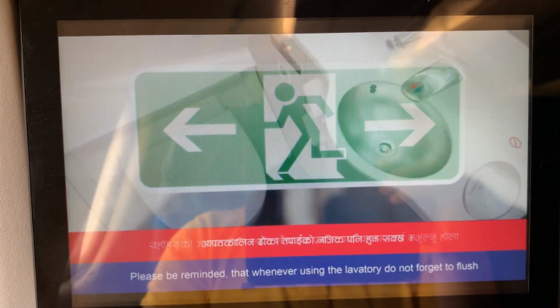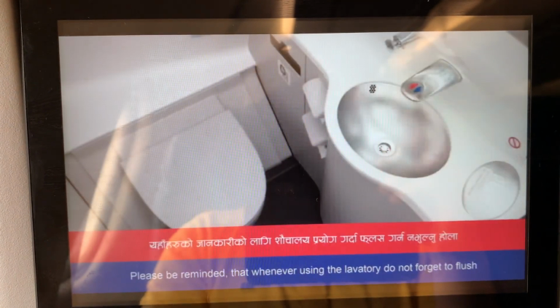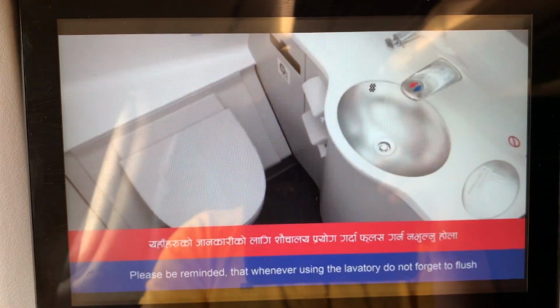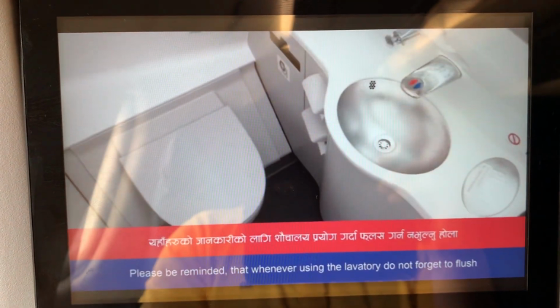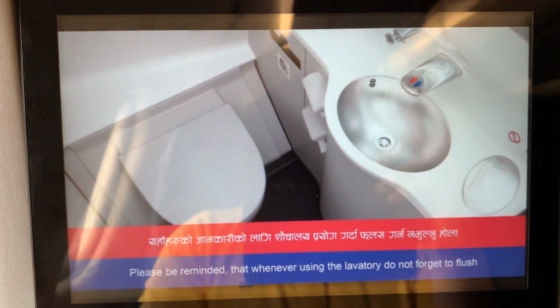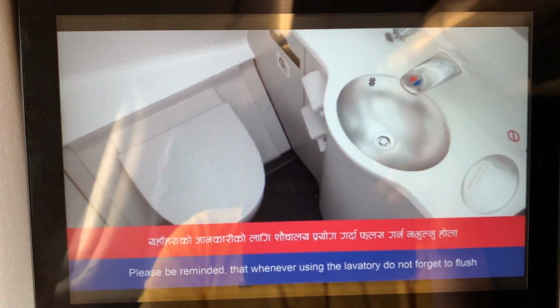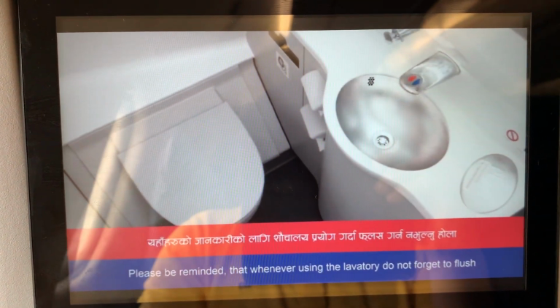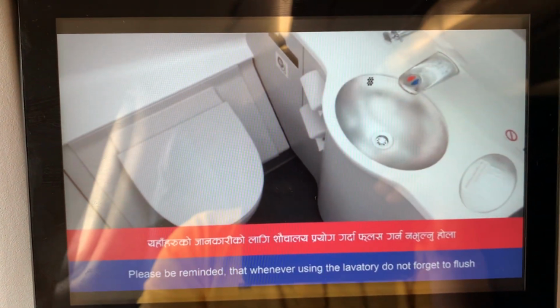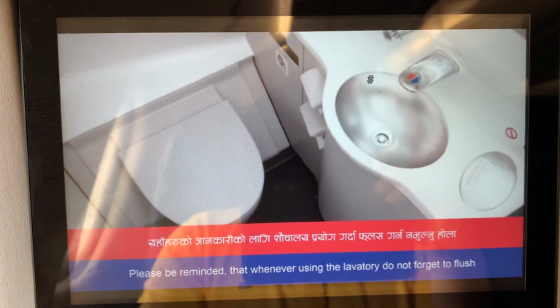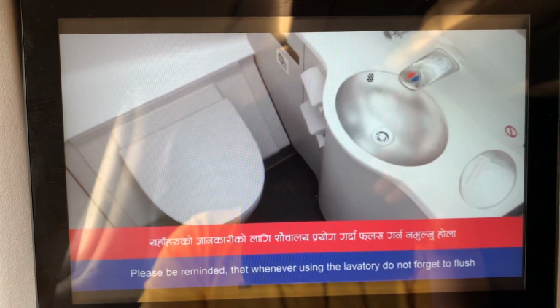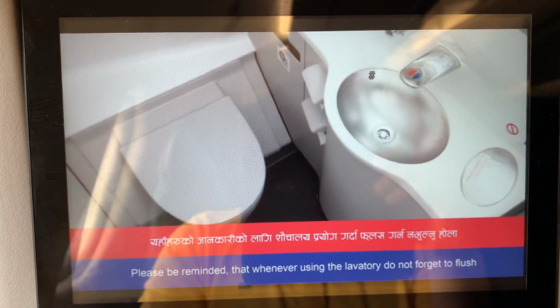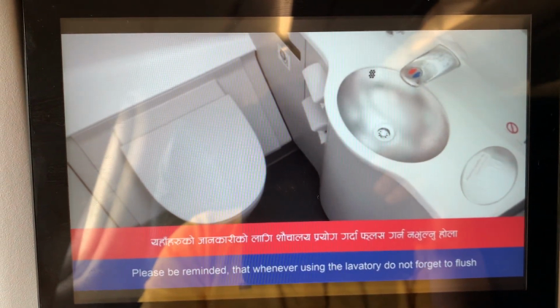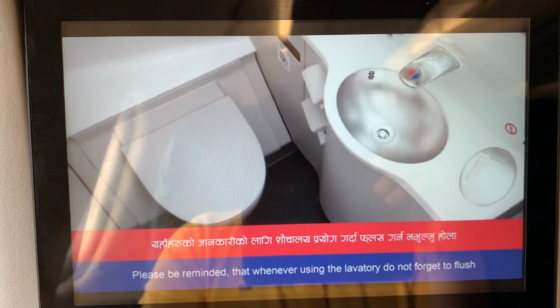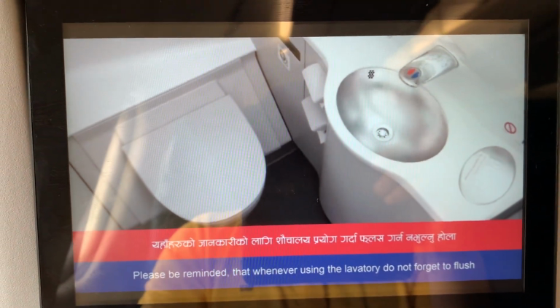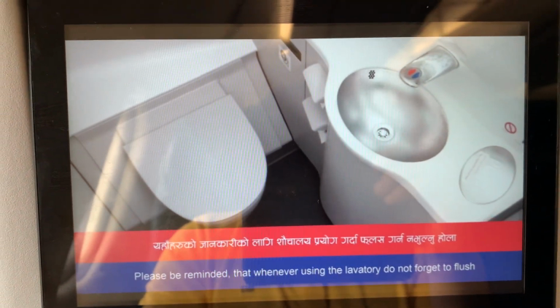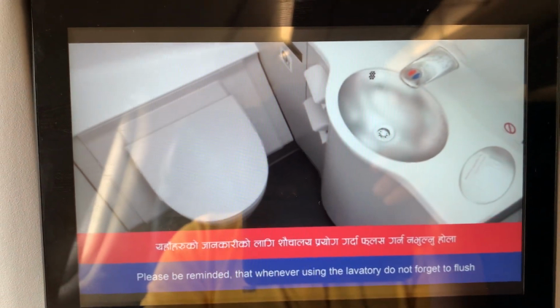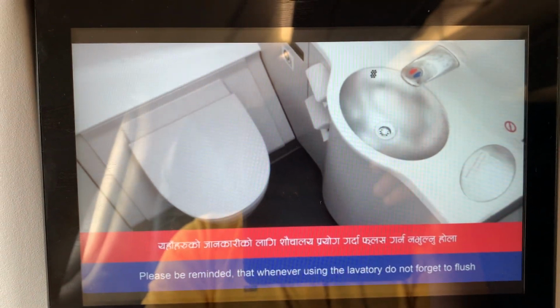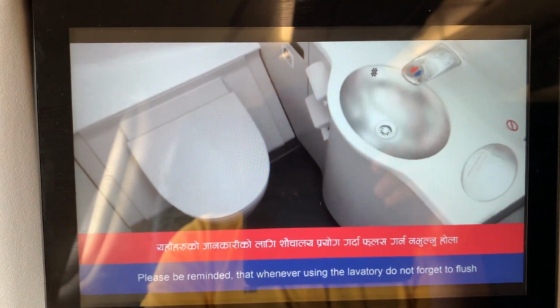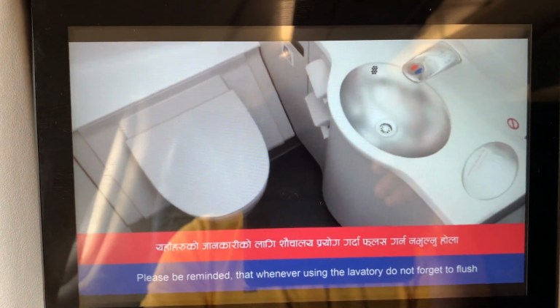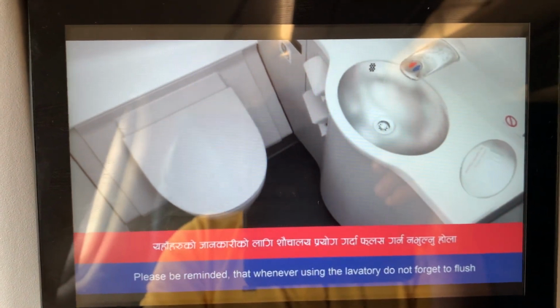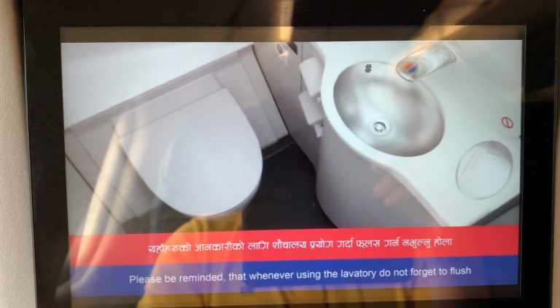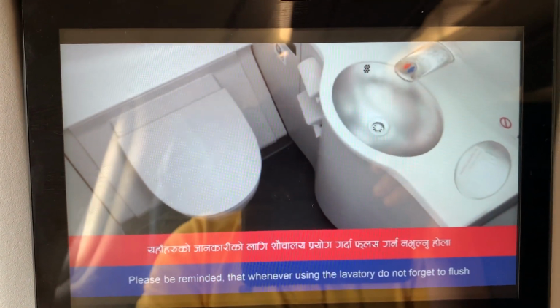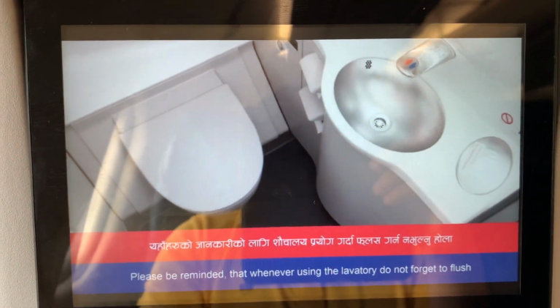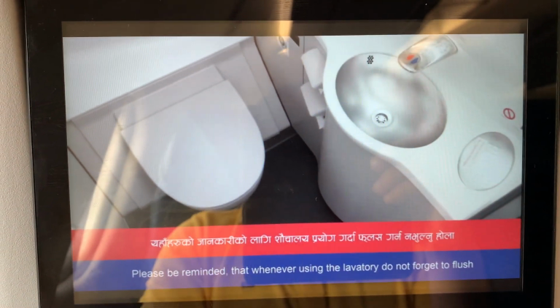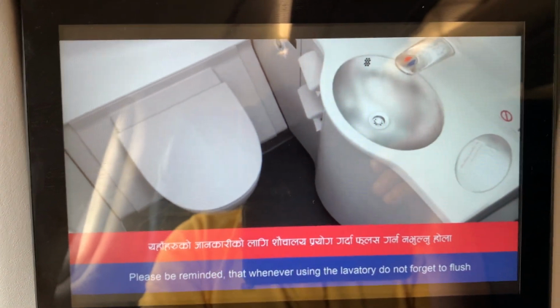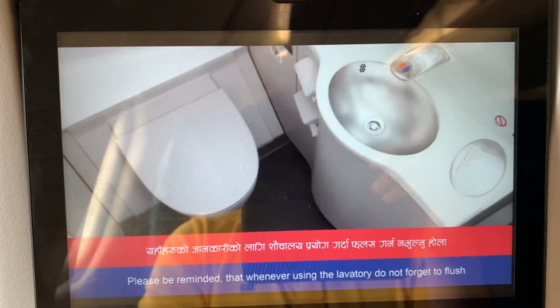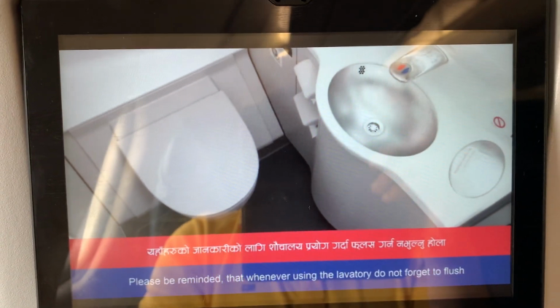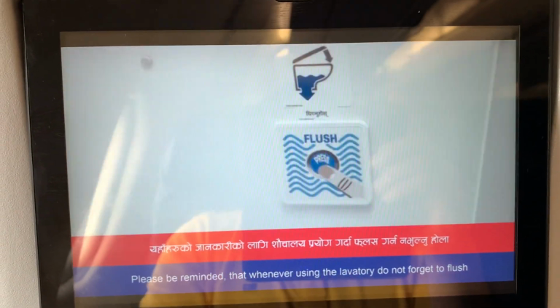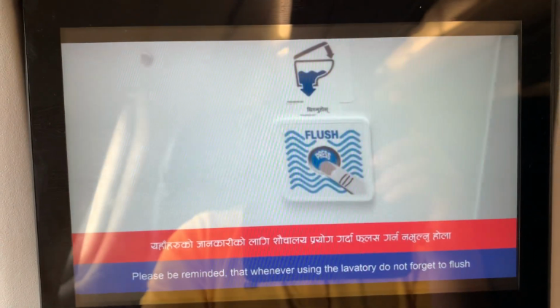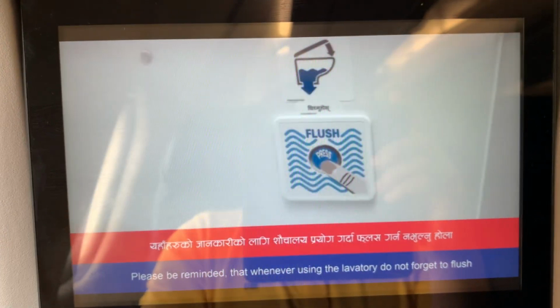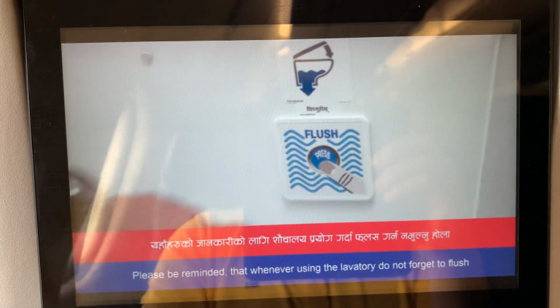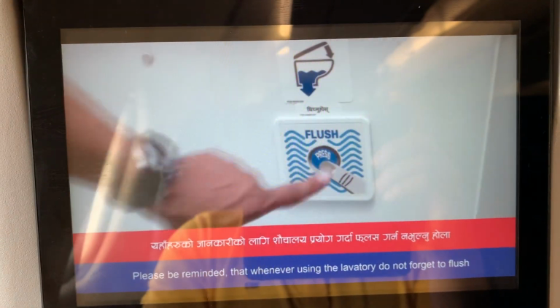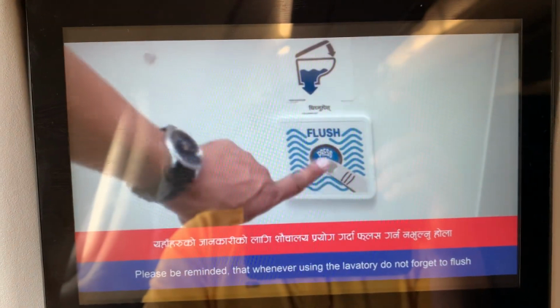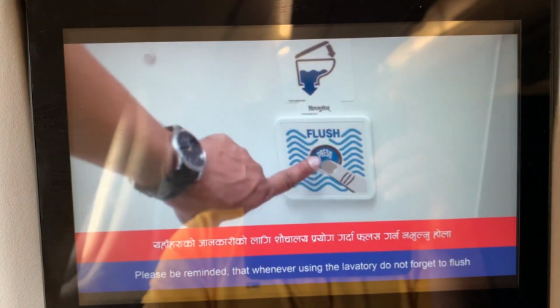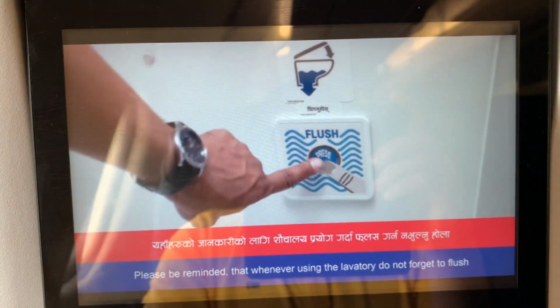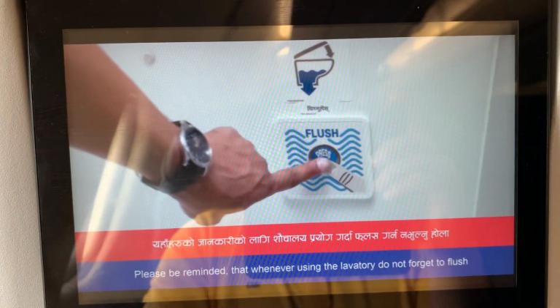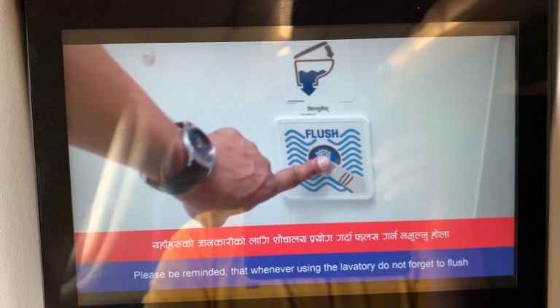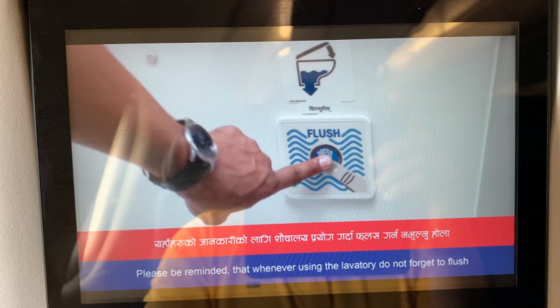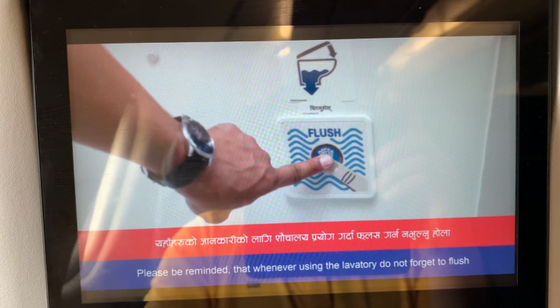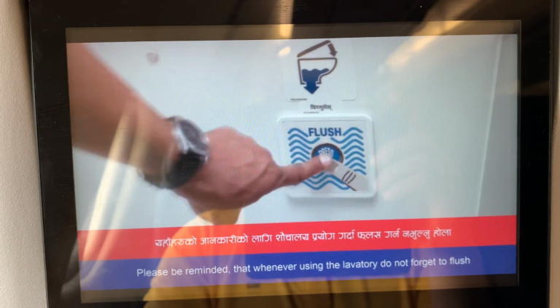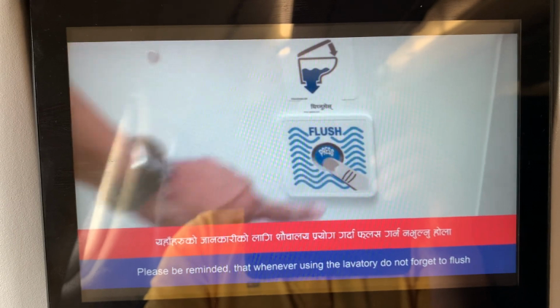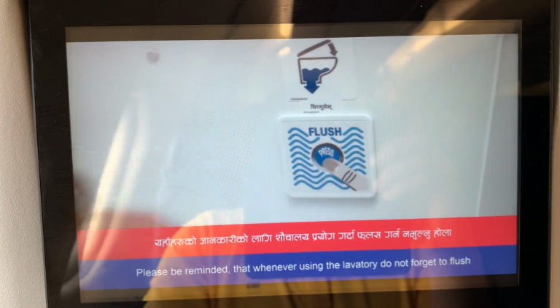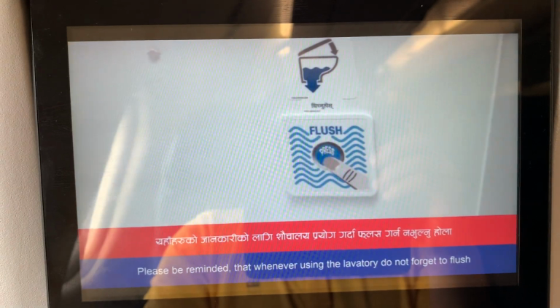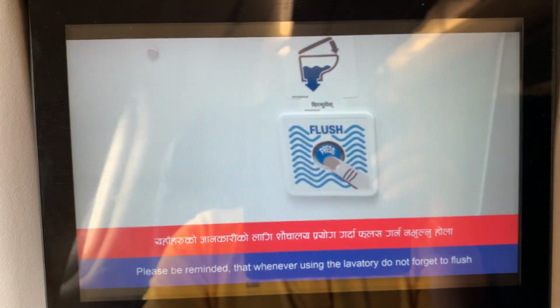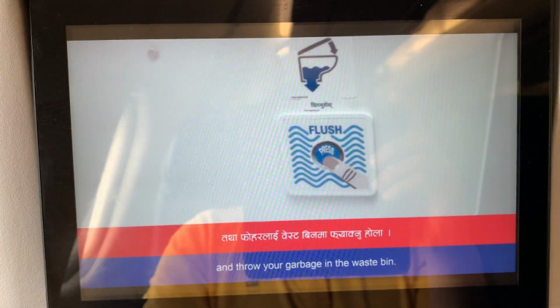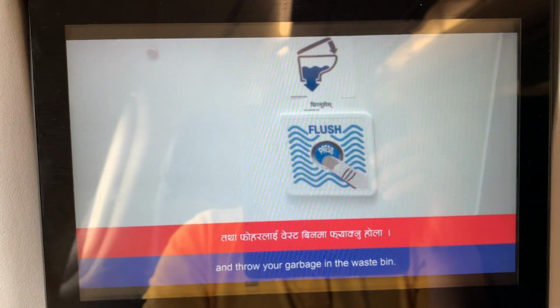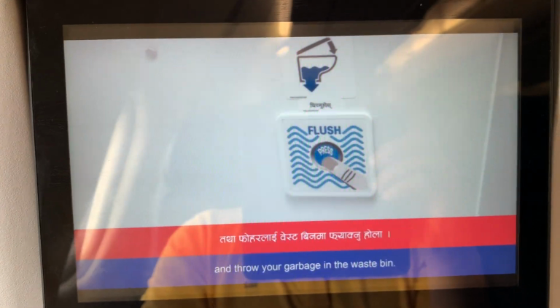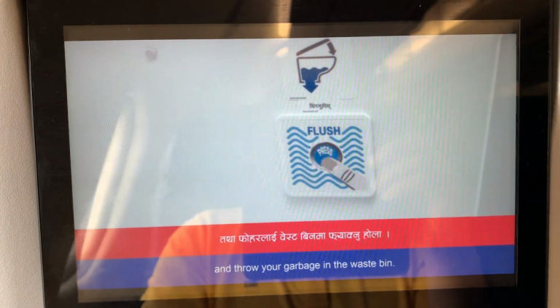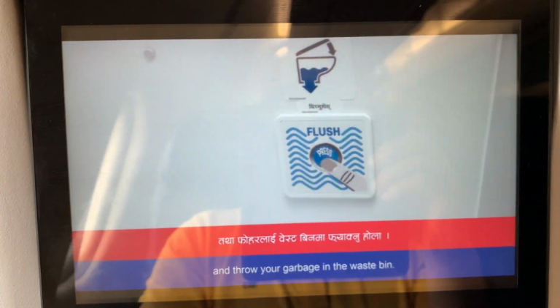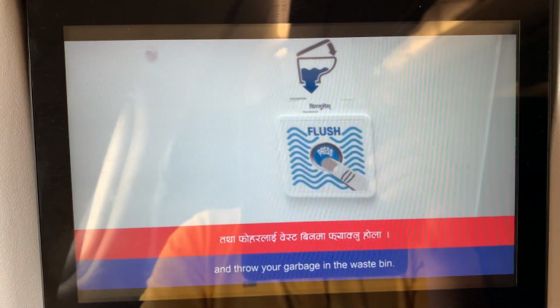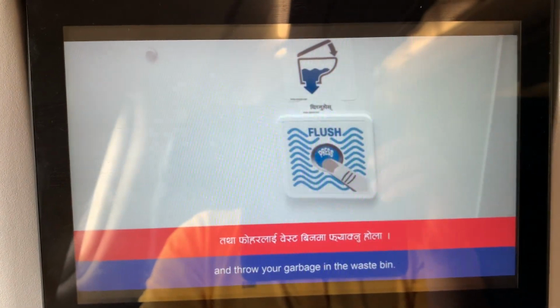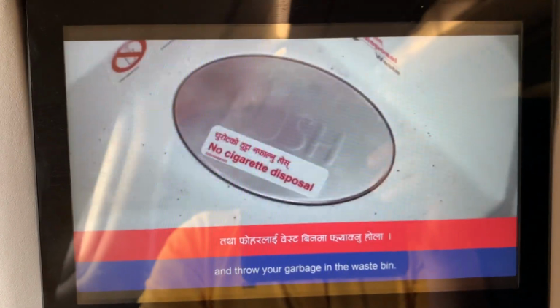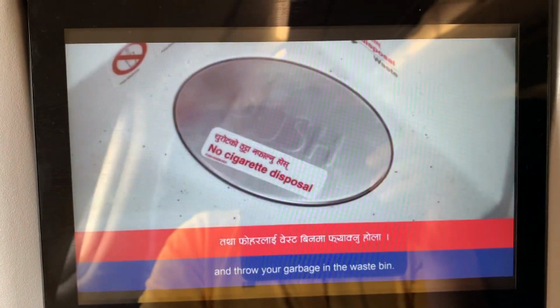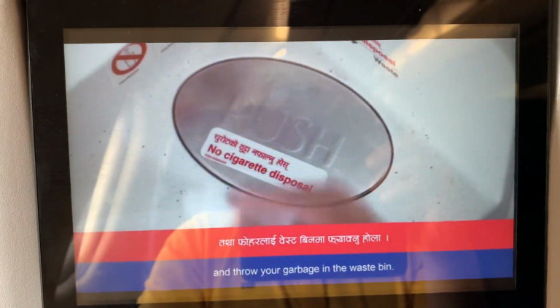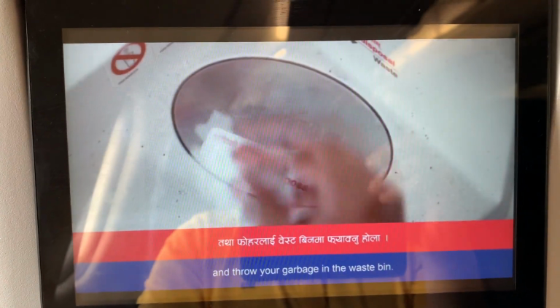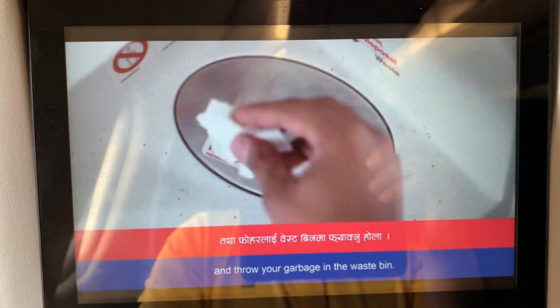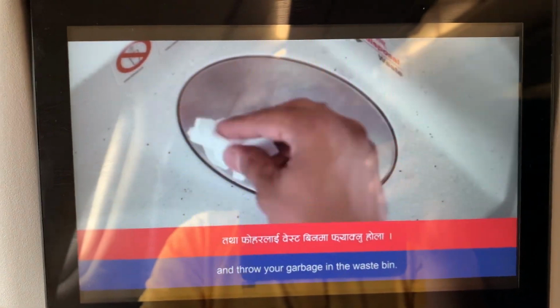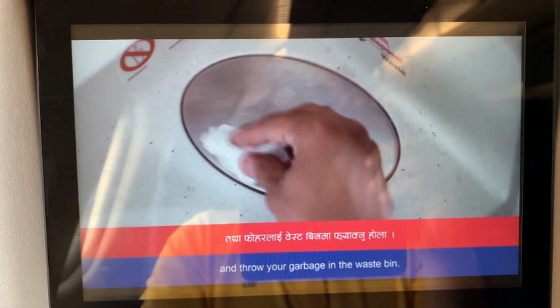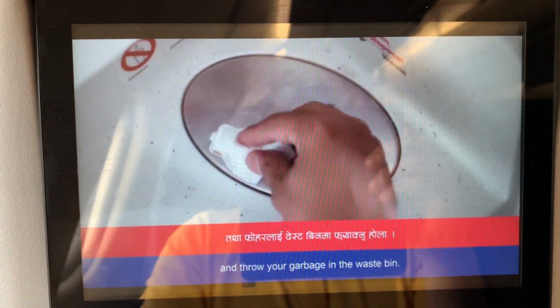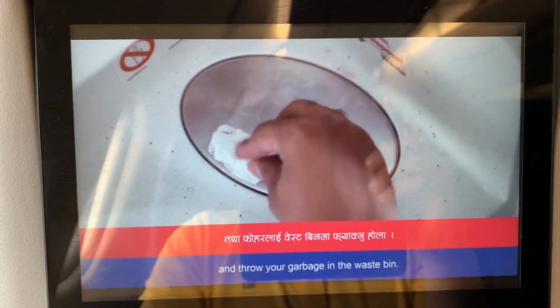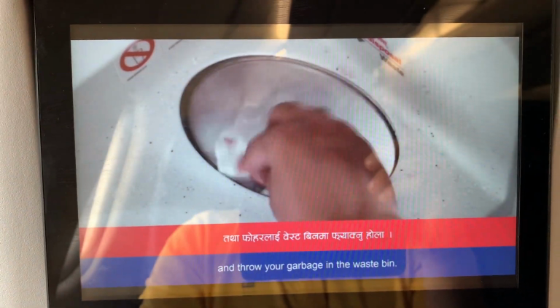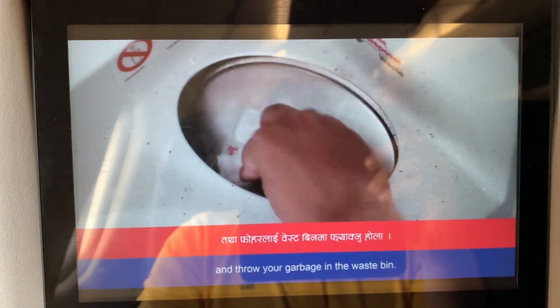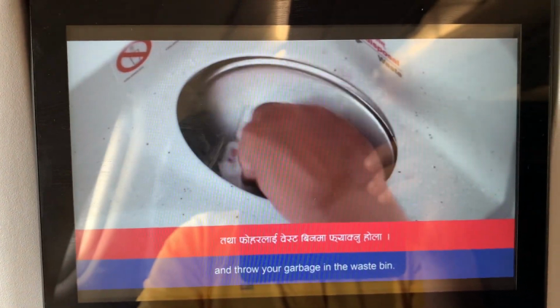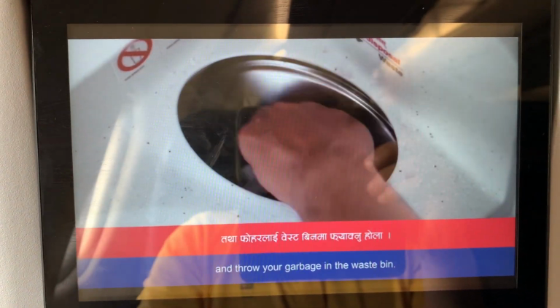Please be reminded that when using the lavatory, do not forget to flush and dispose of garbage in the waste receptacle.